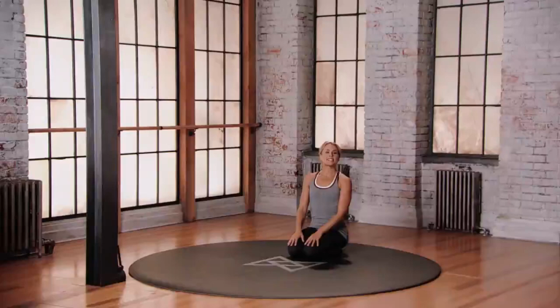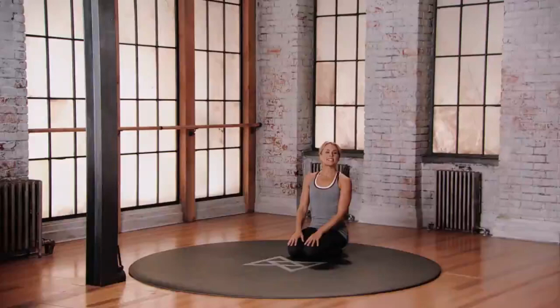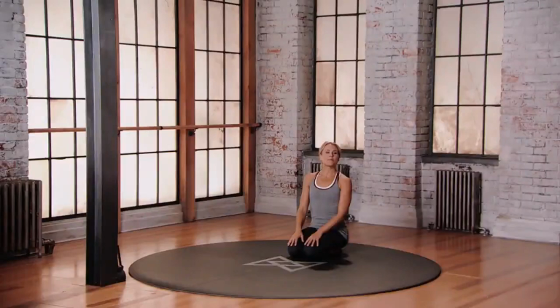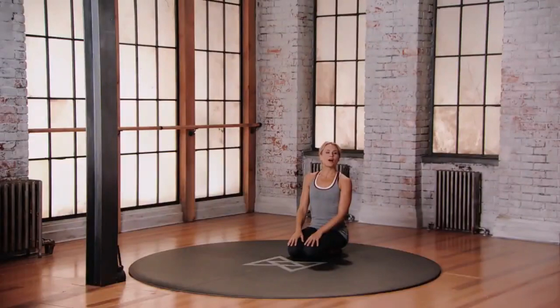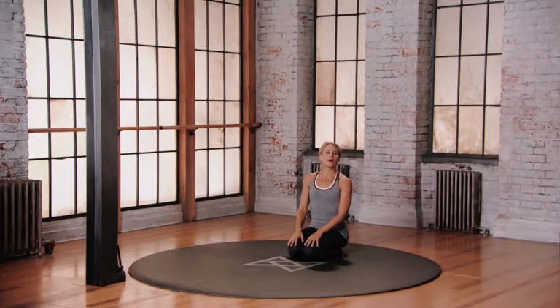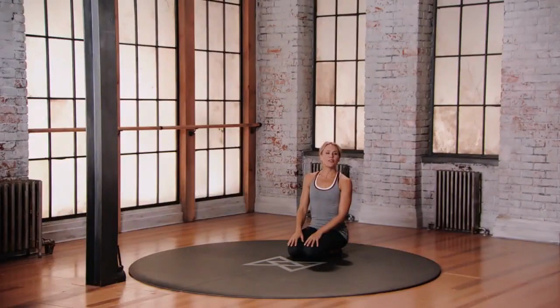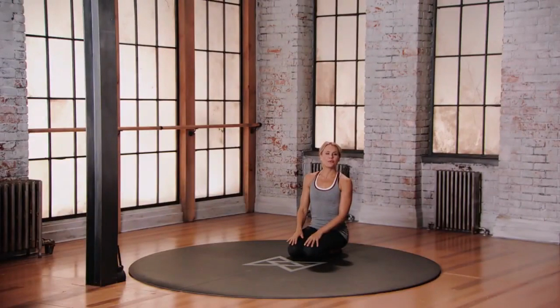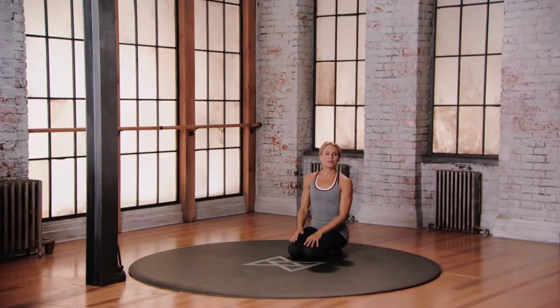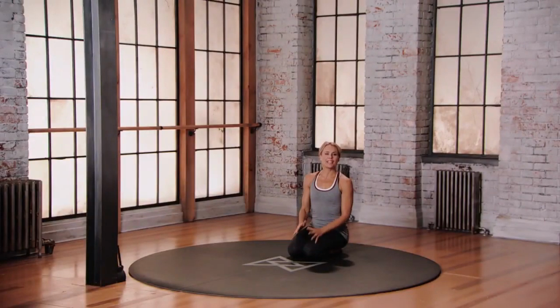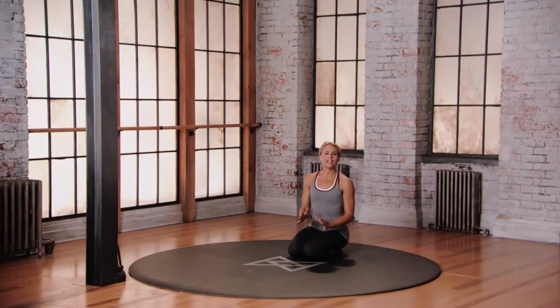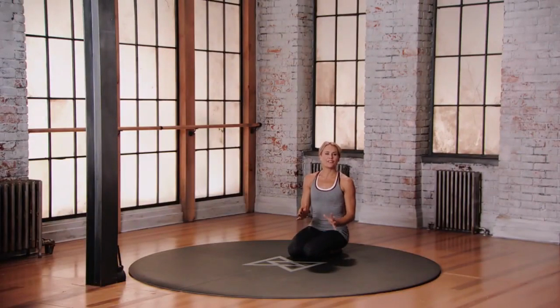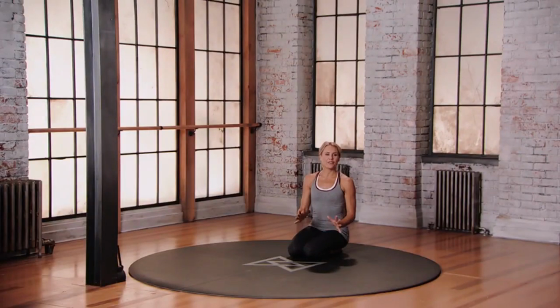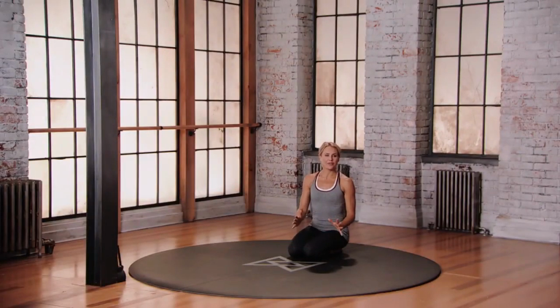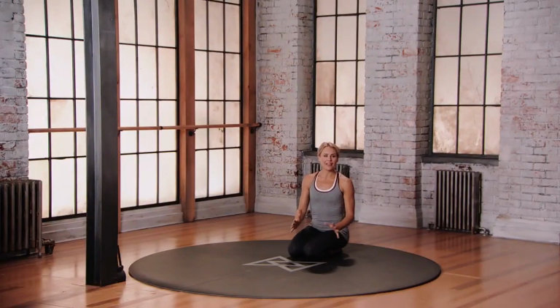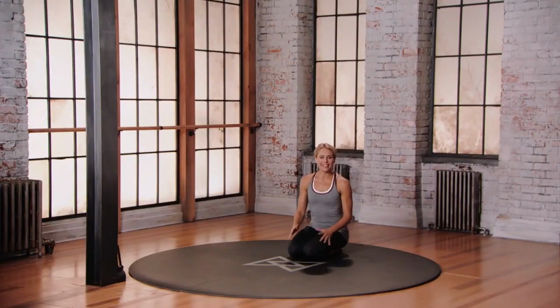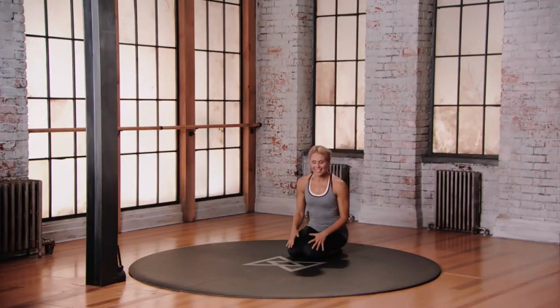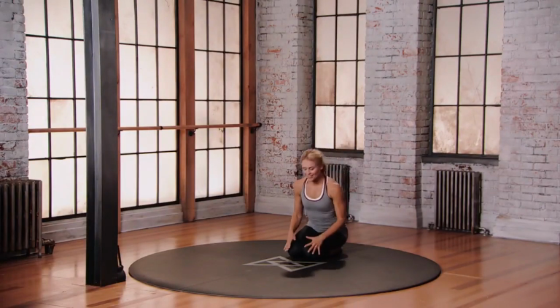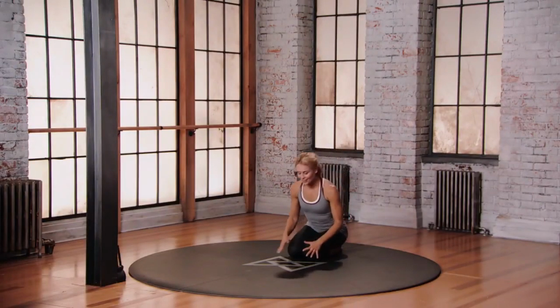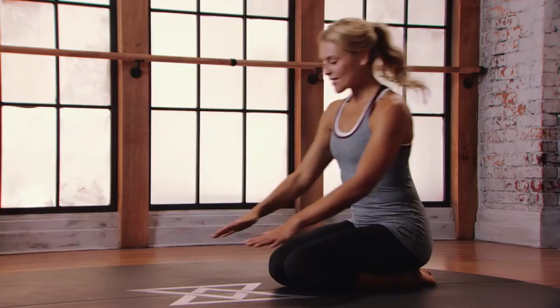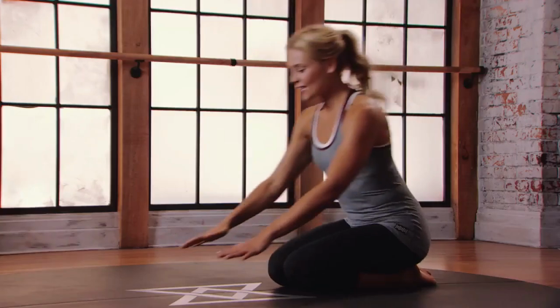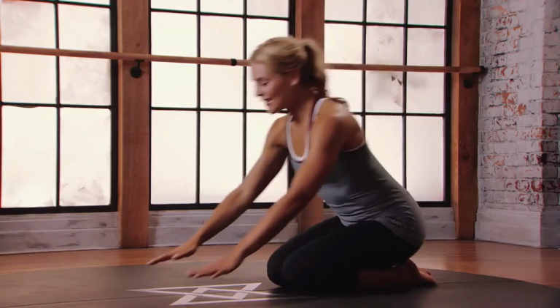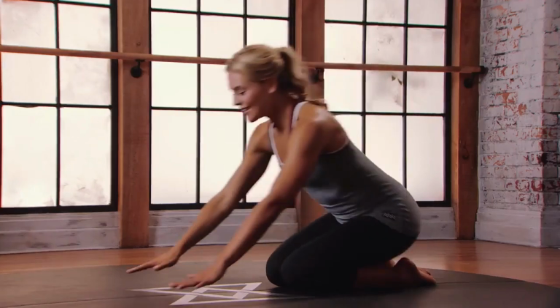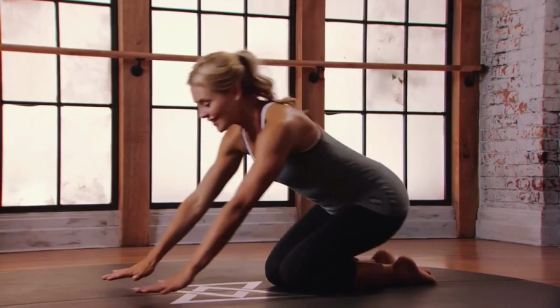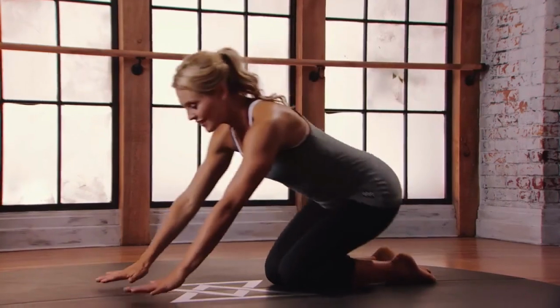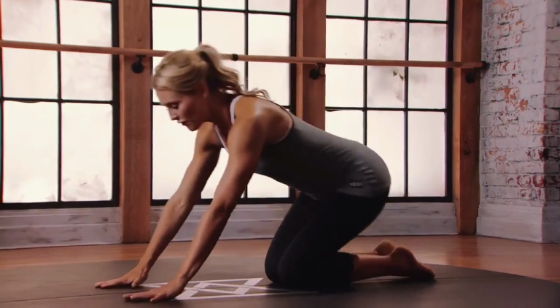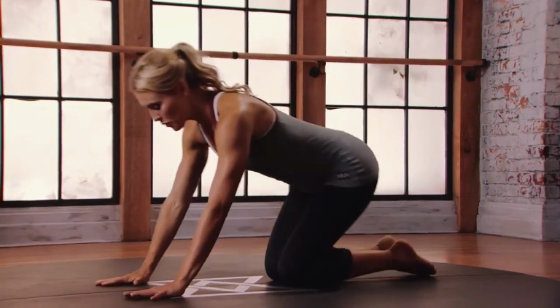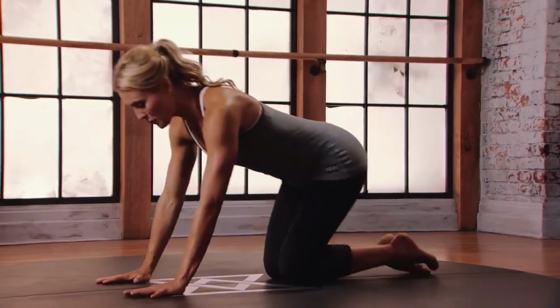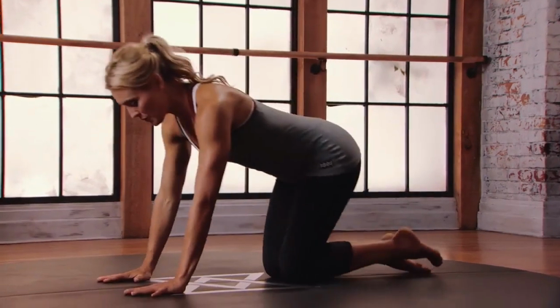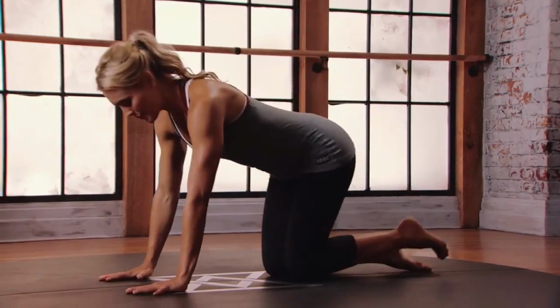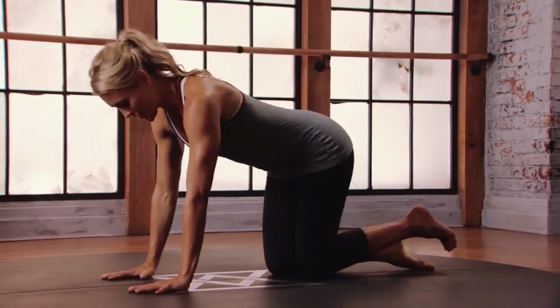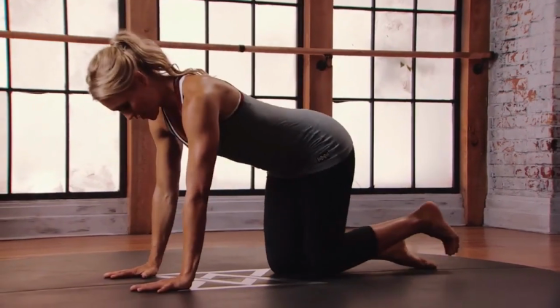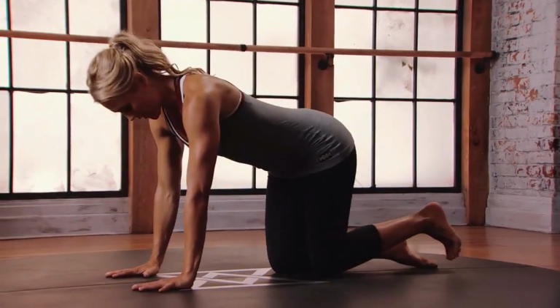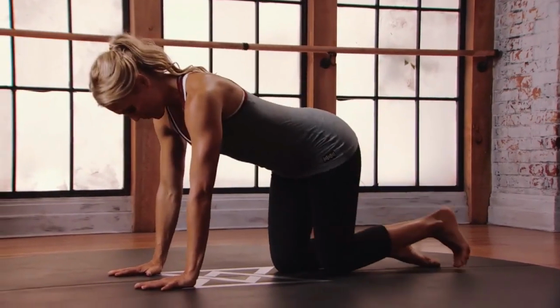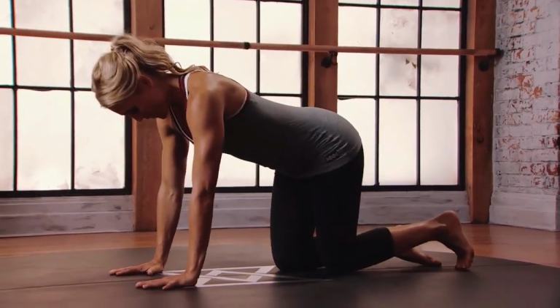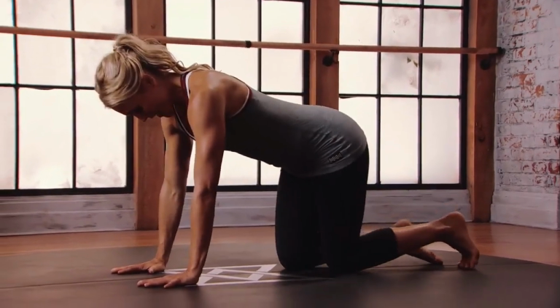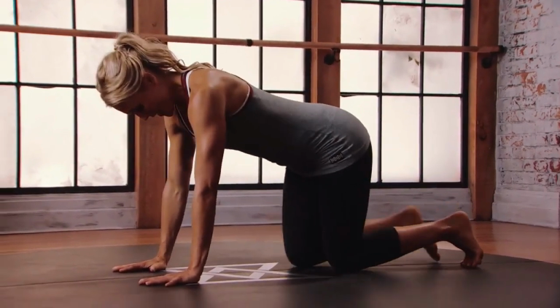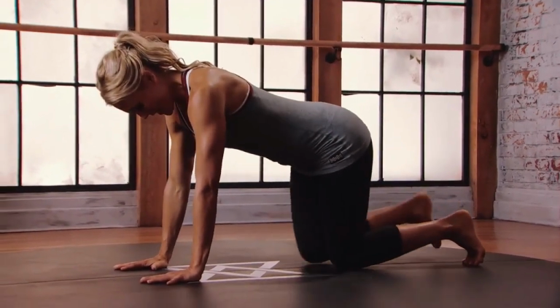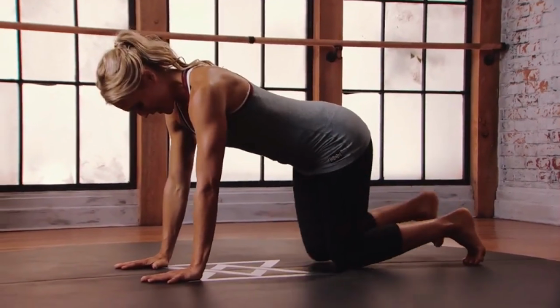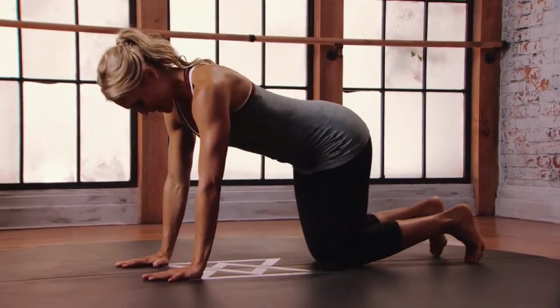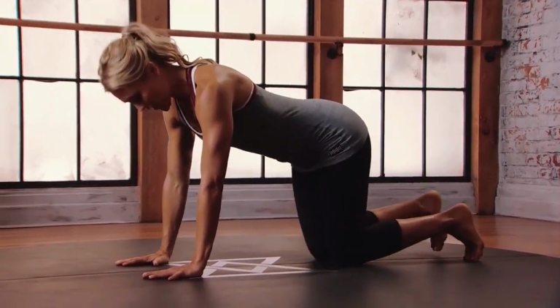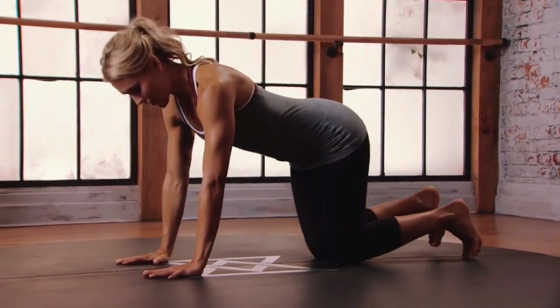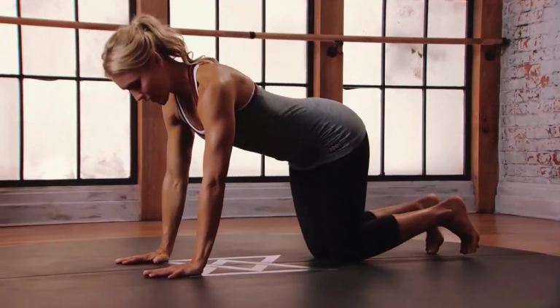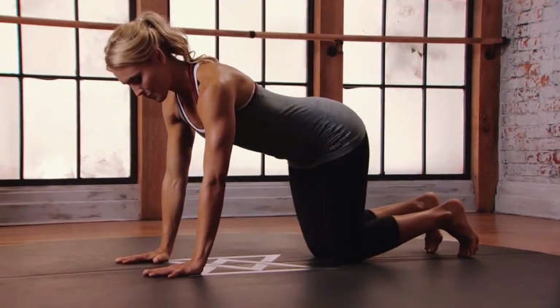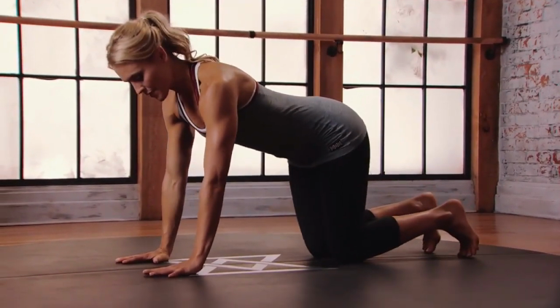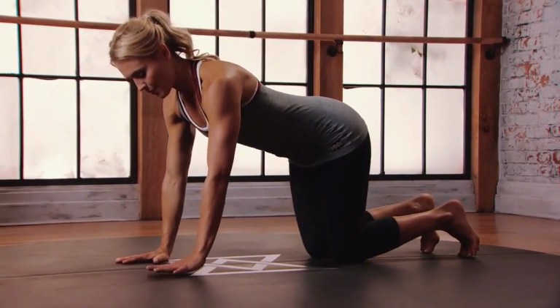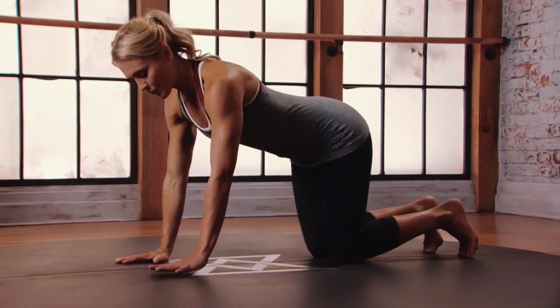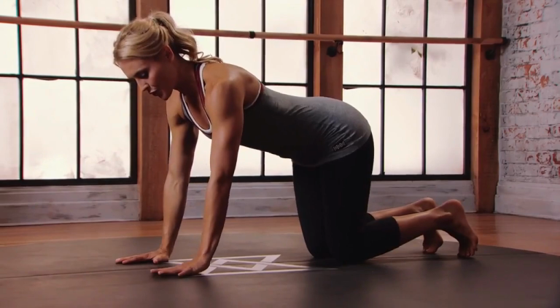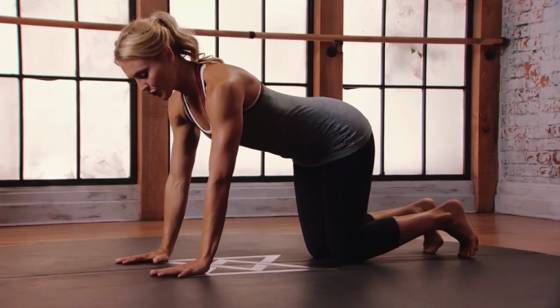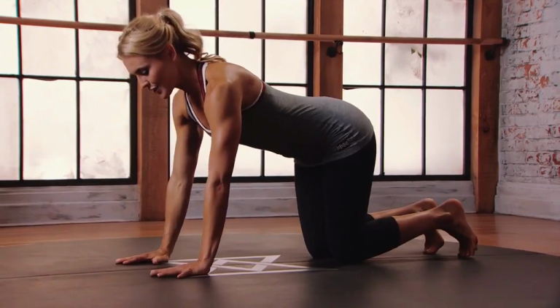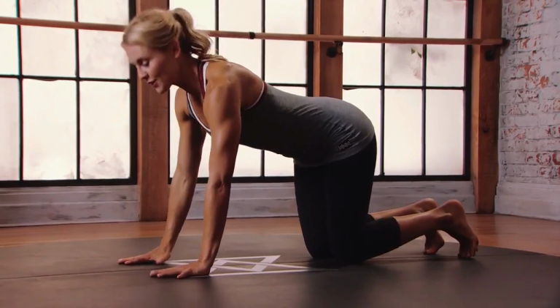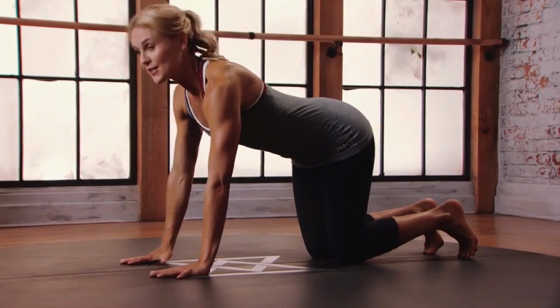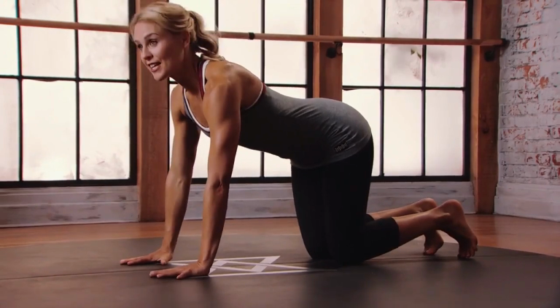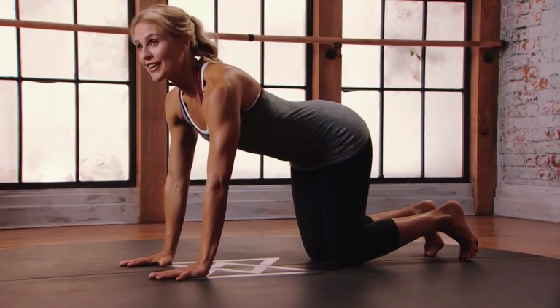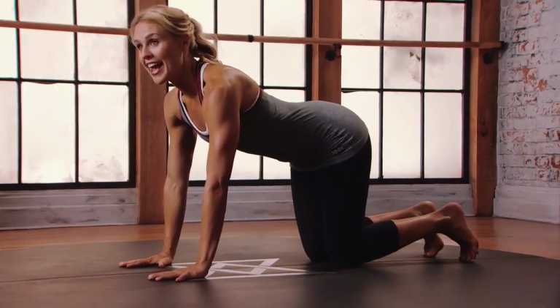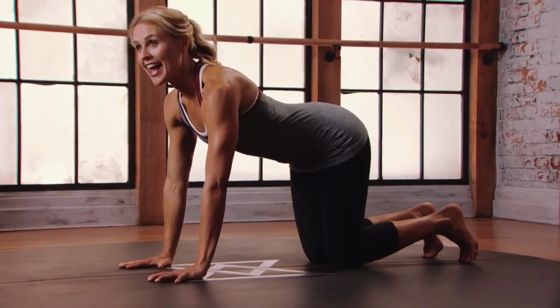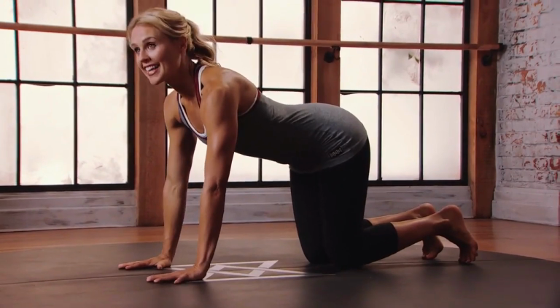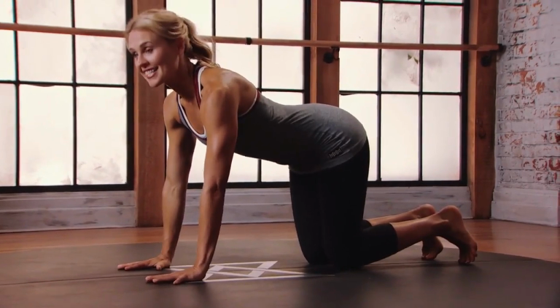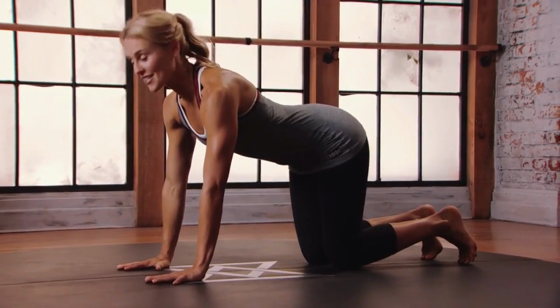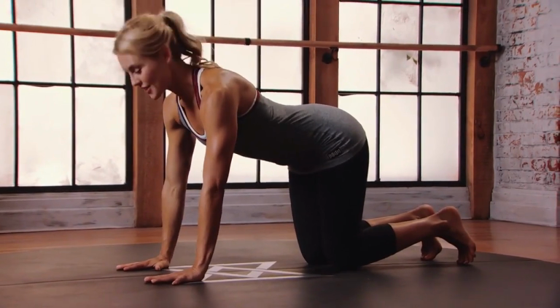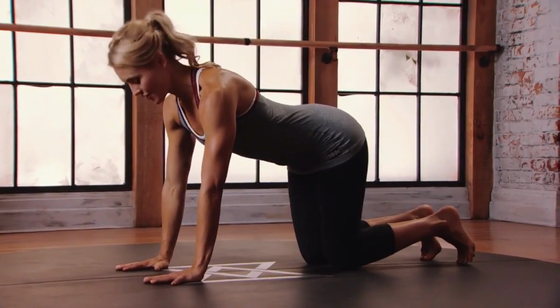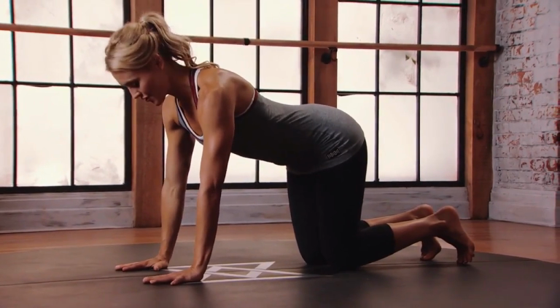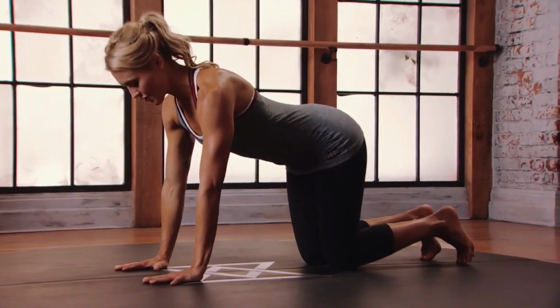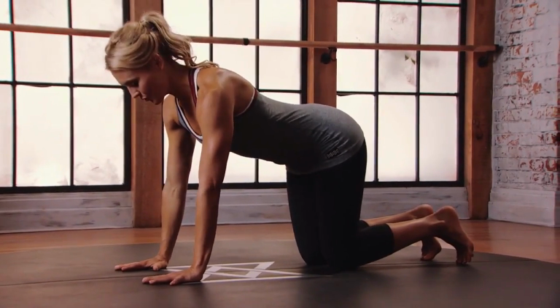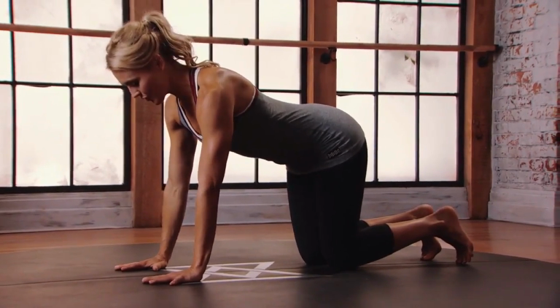This is mod three for thread the needle. Starting in a four-point position, knees under hips, curl the toes under, hands underneath the shoulders.